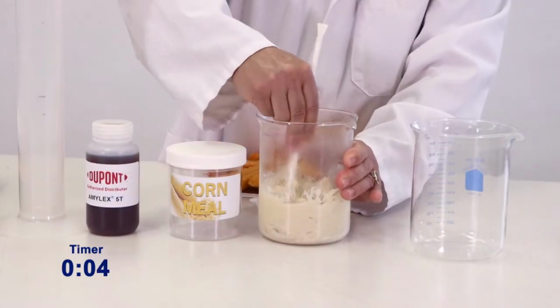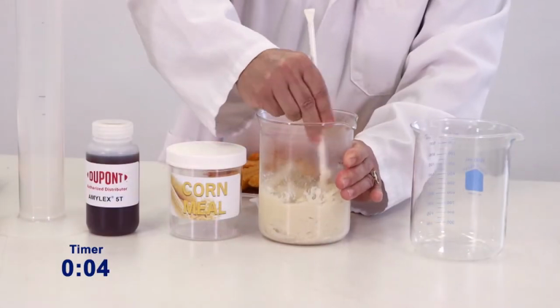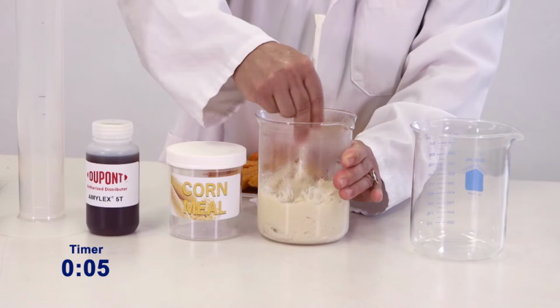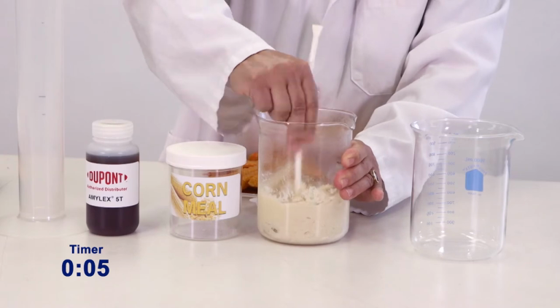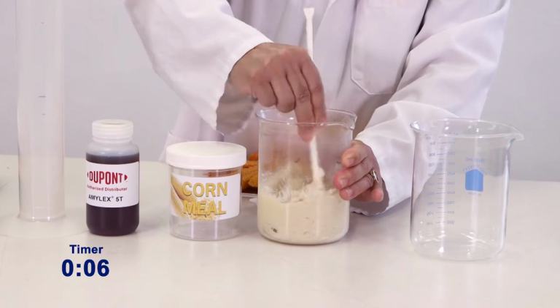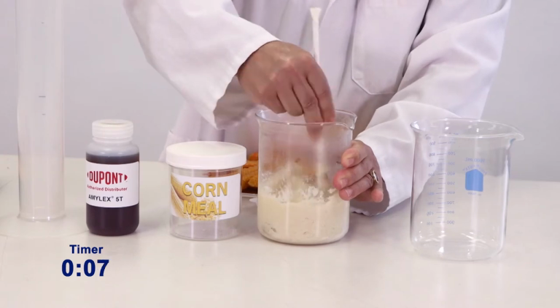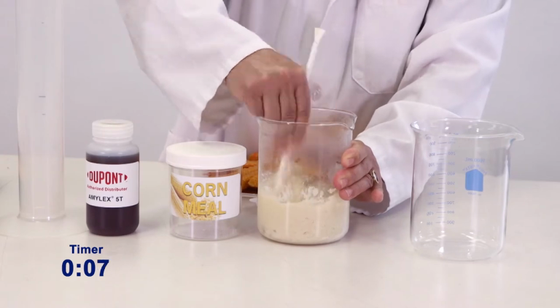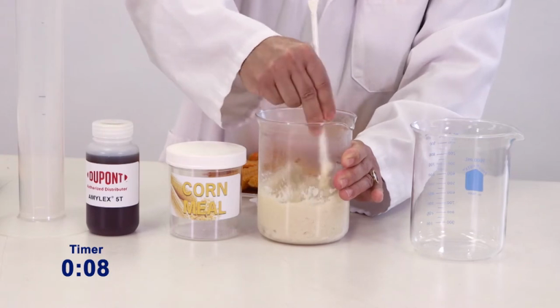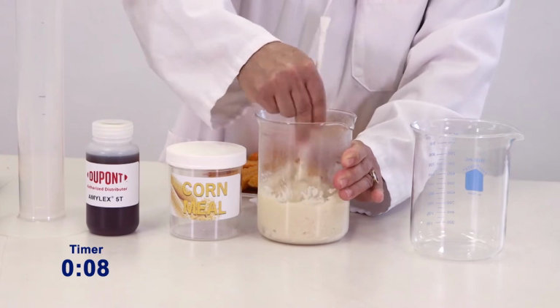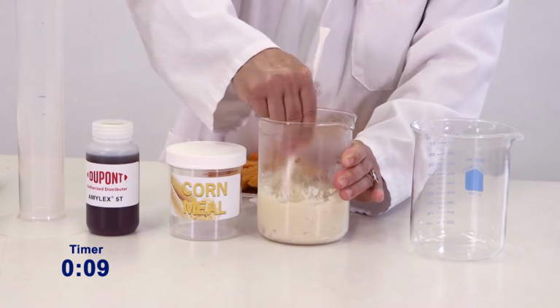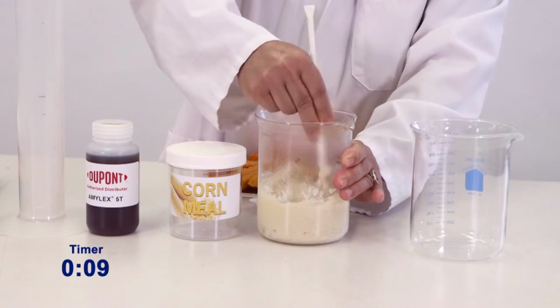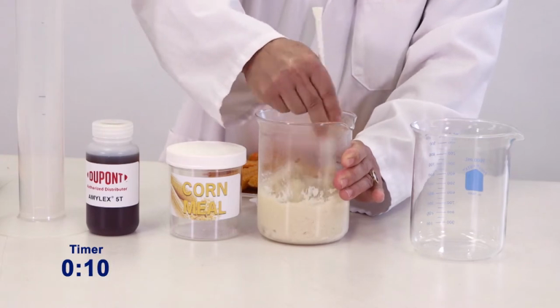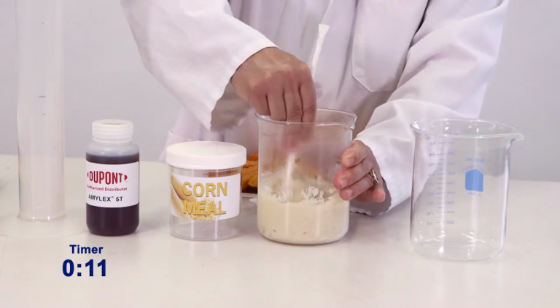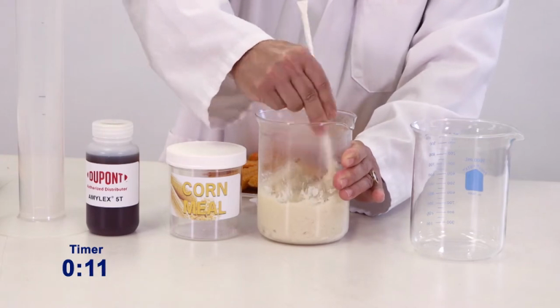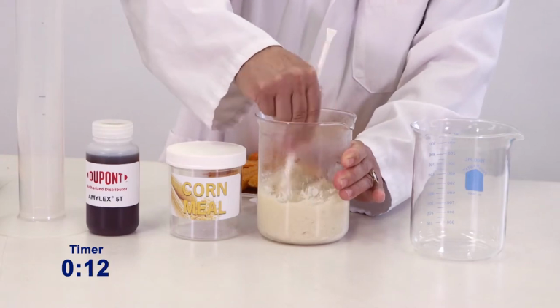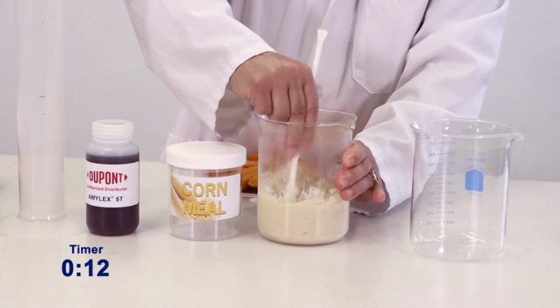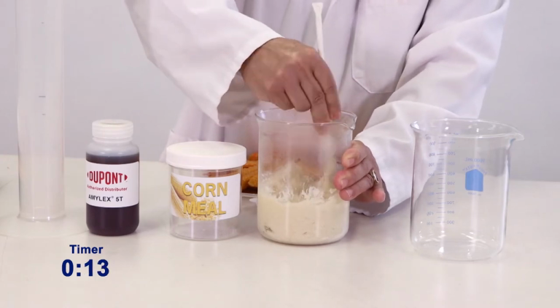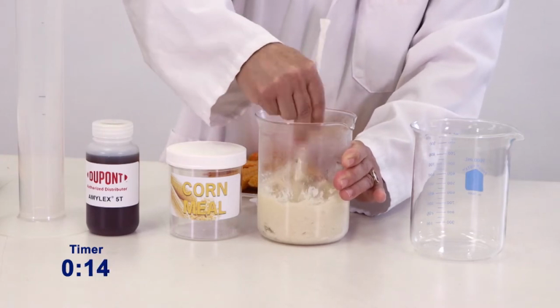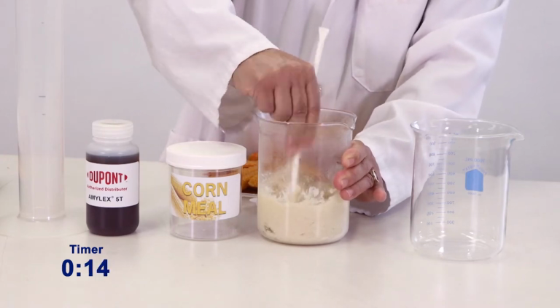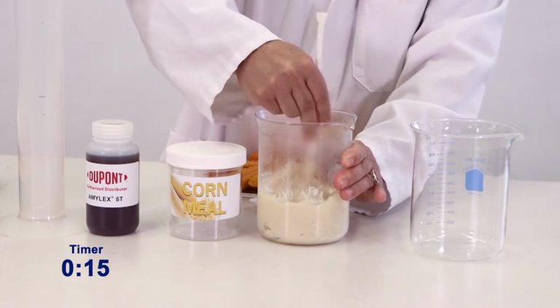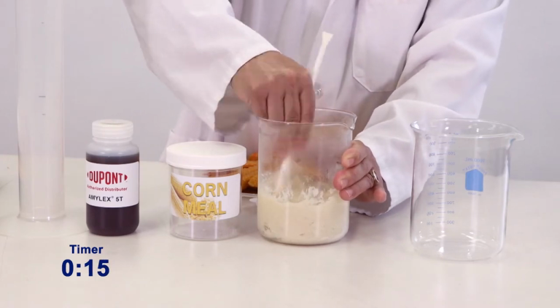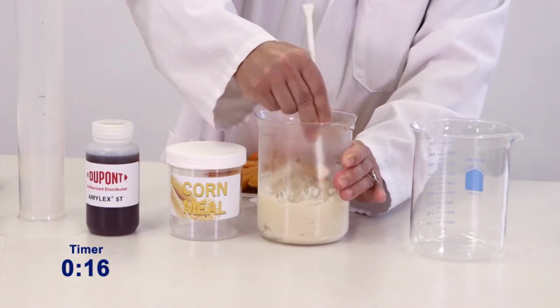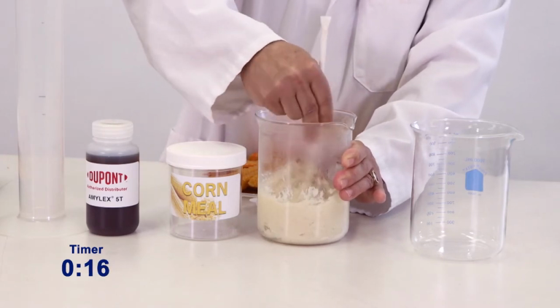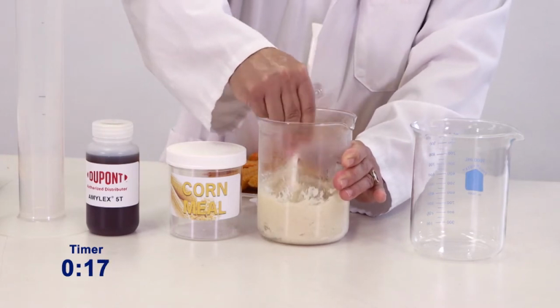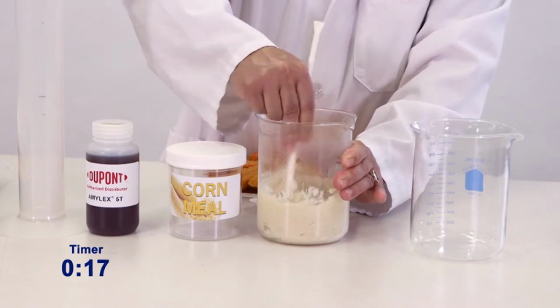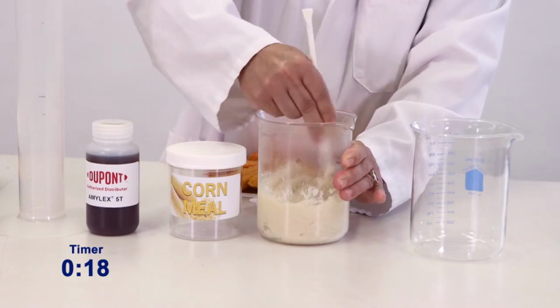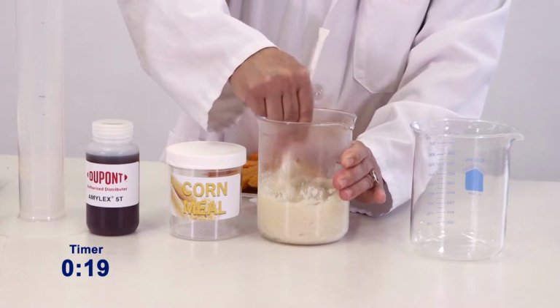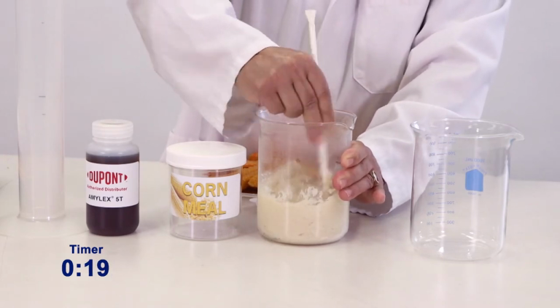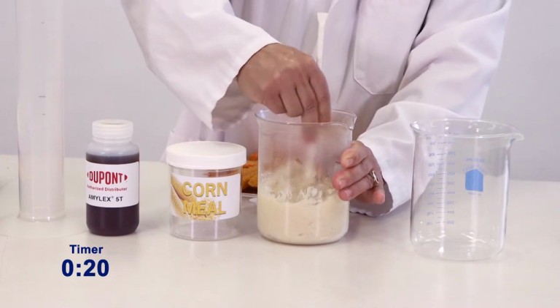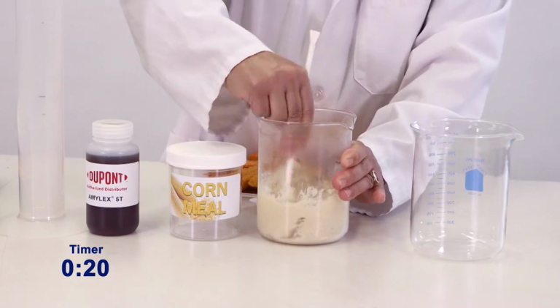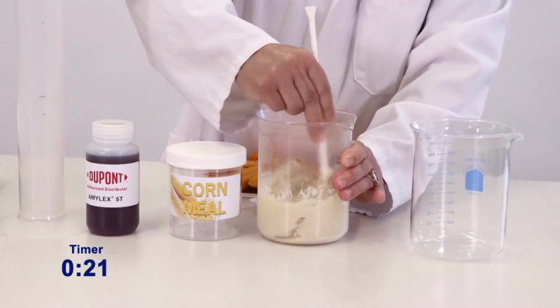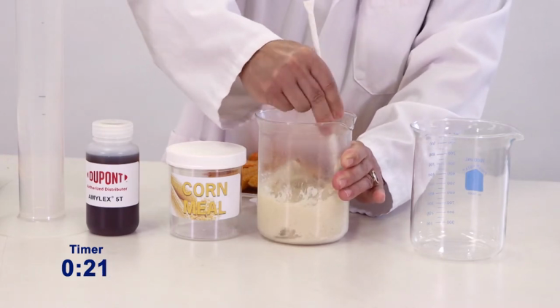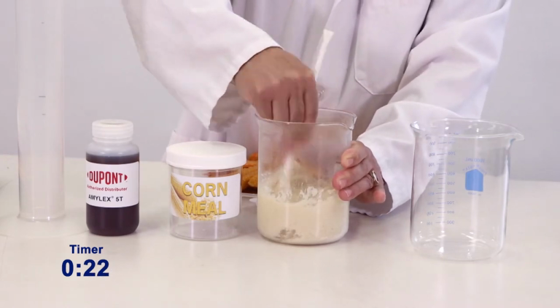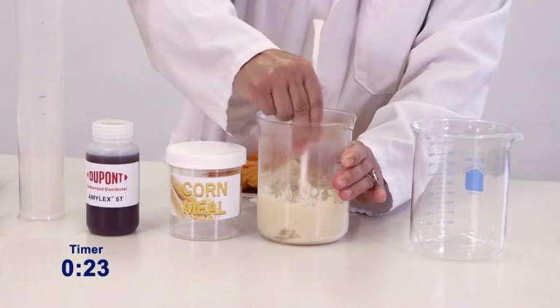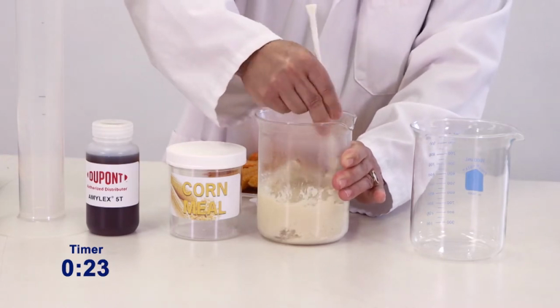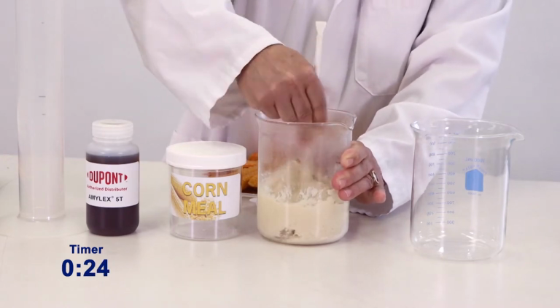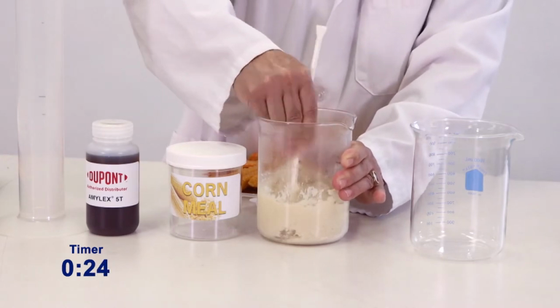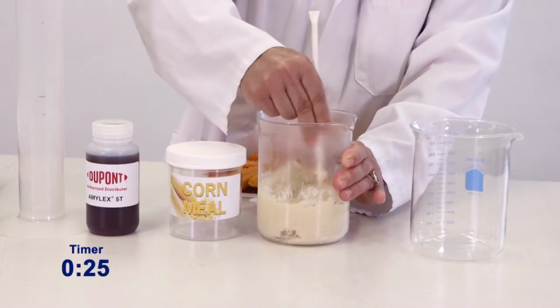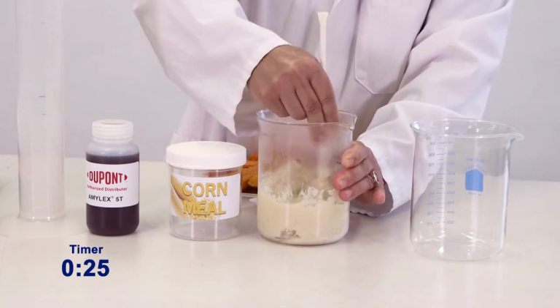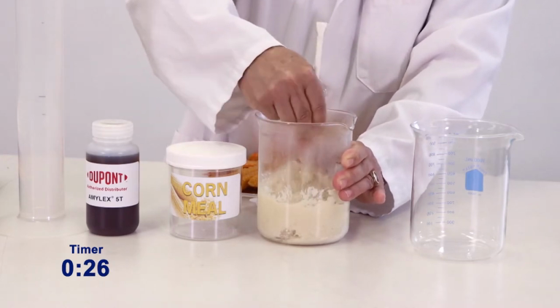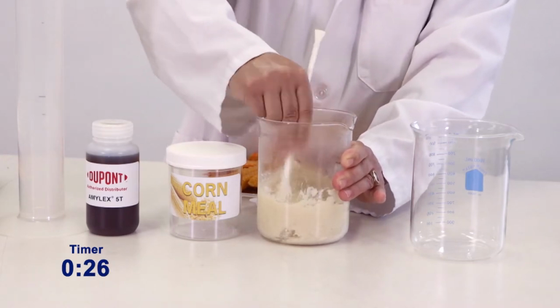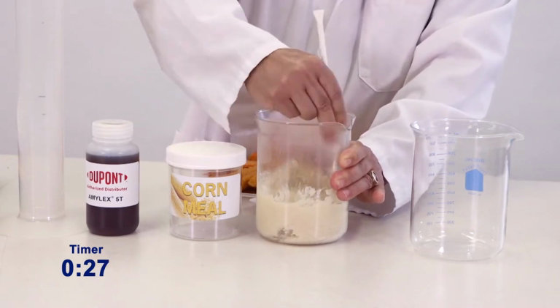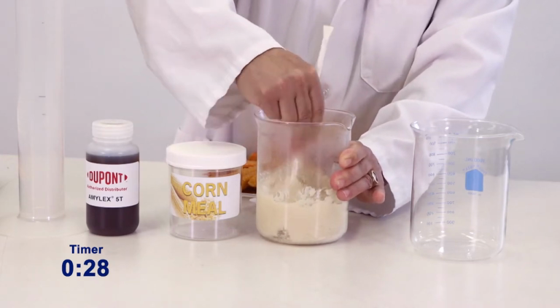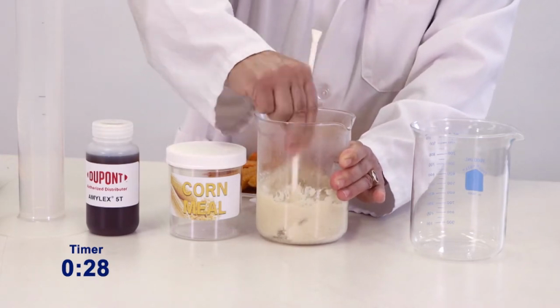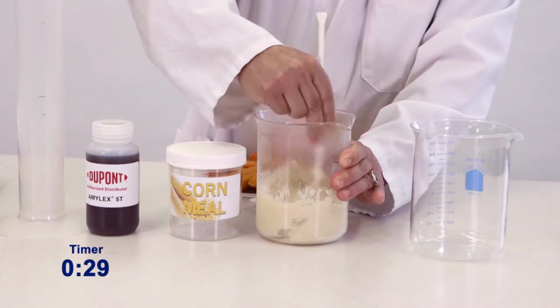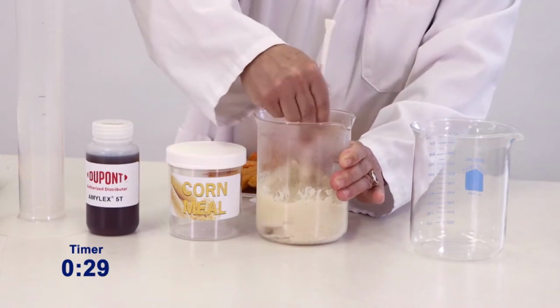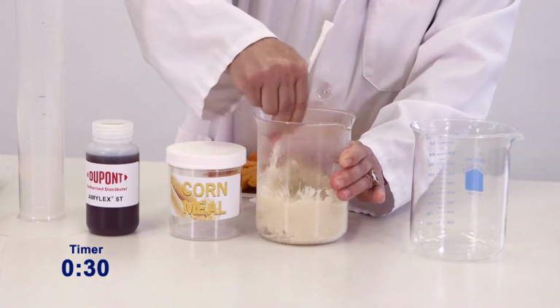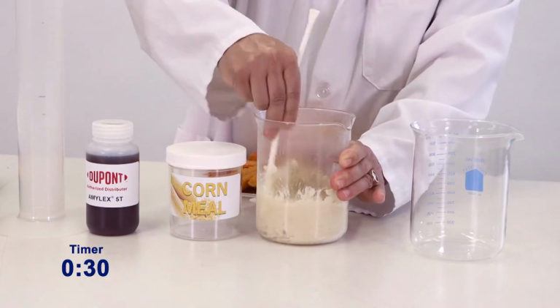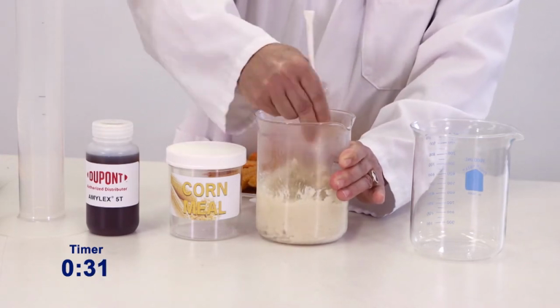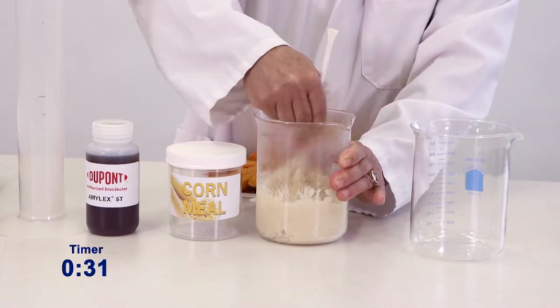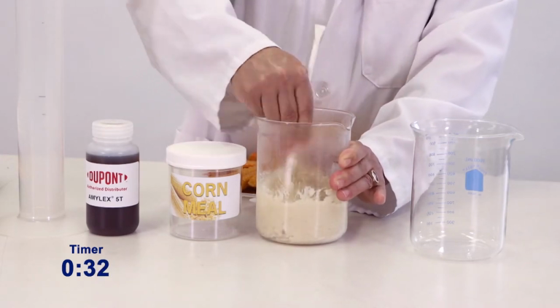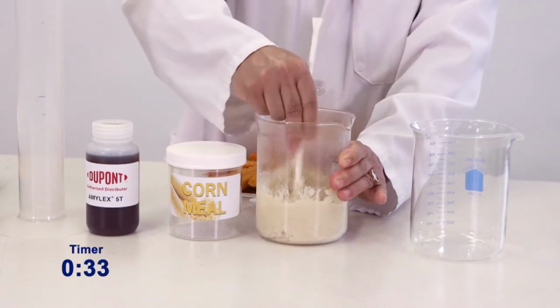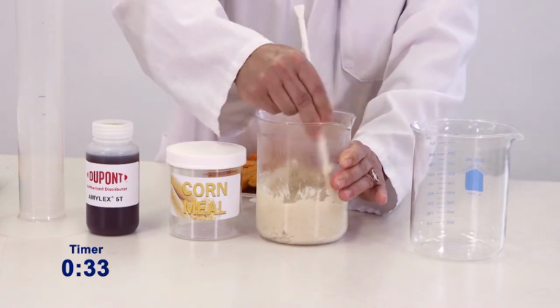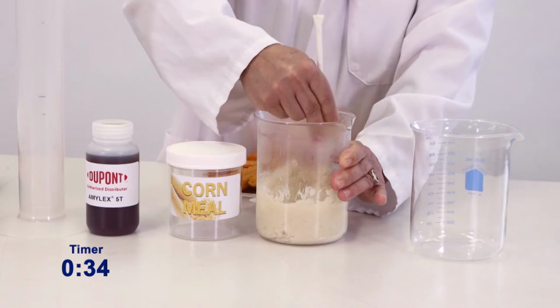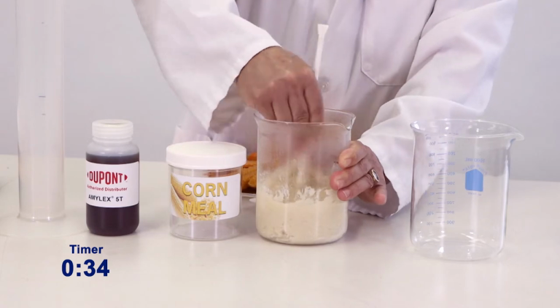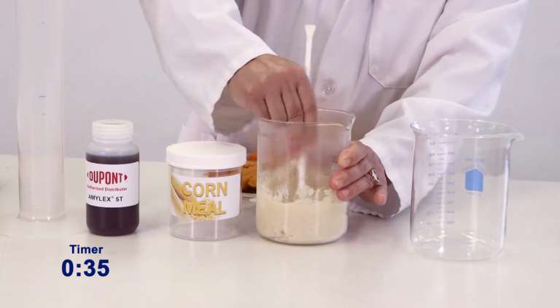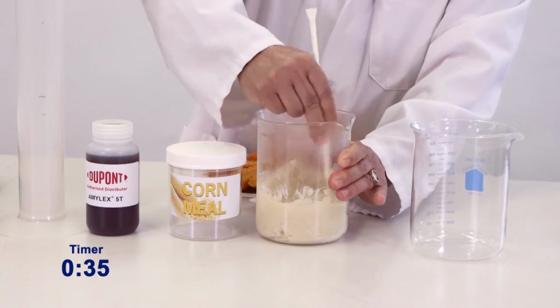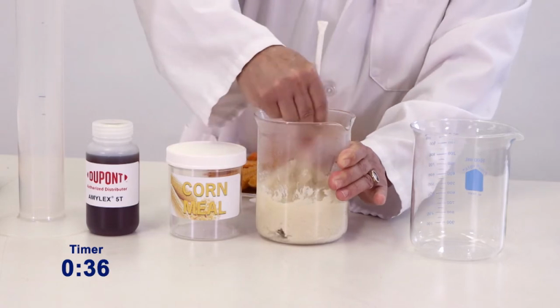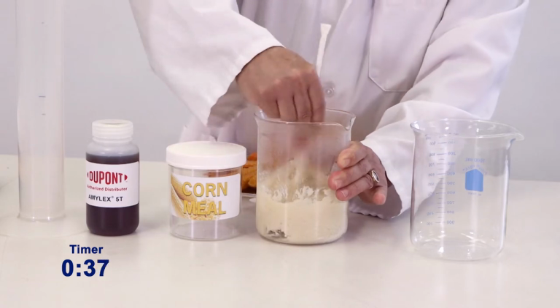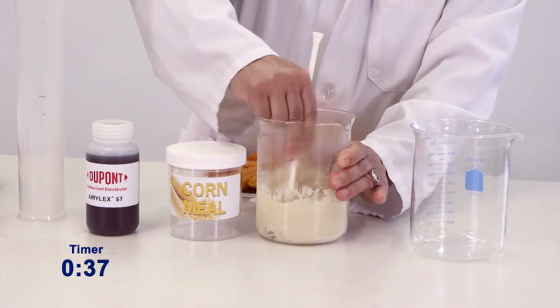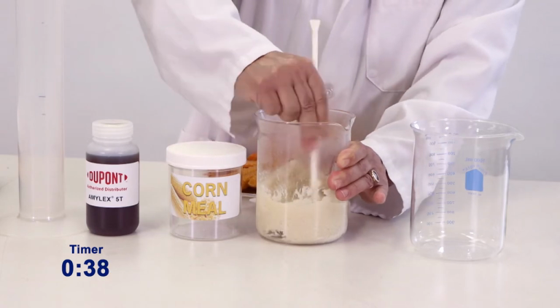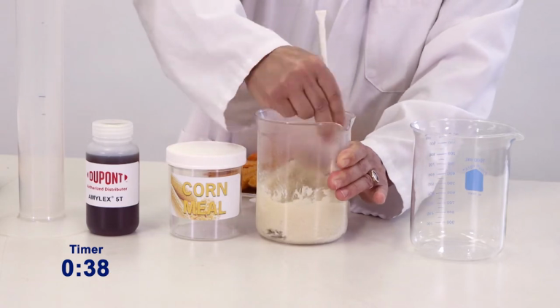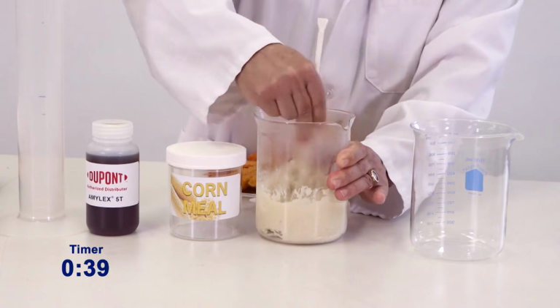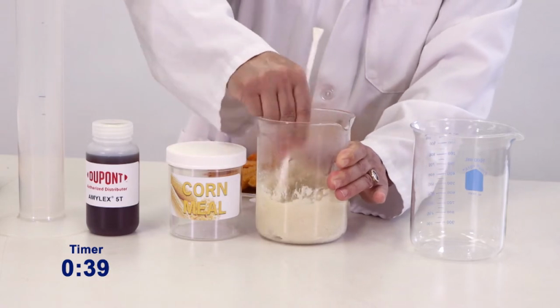As amylase 5T goes to work, the mash is quickly liquefied and the conversion of starch to fermentable sugars has begun.